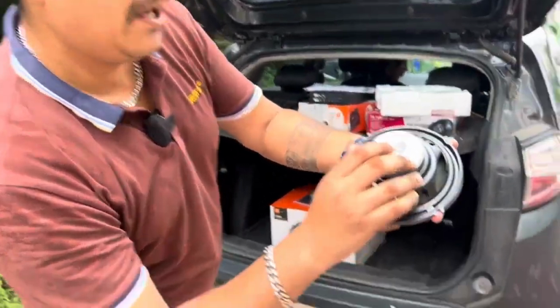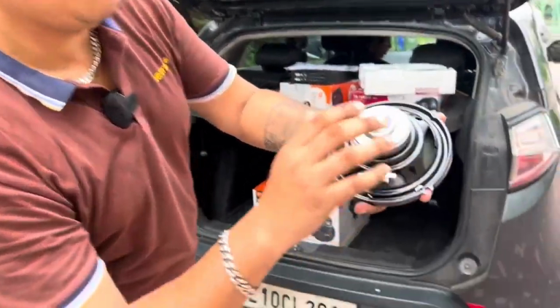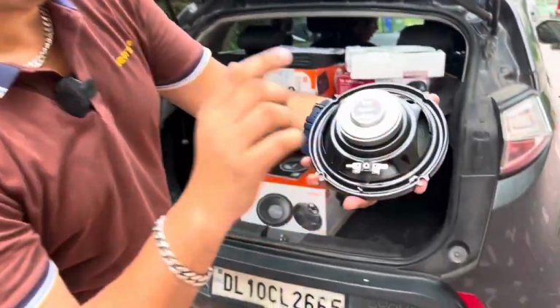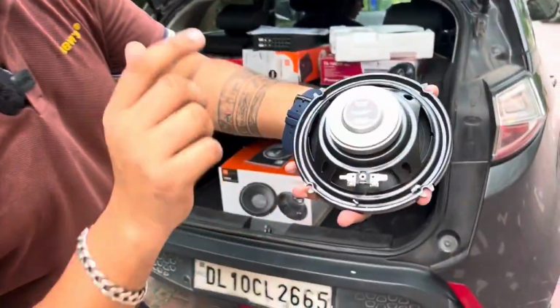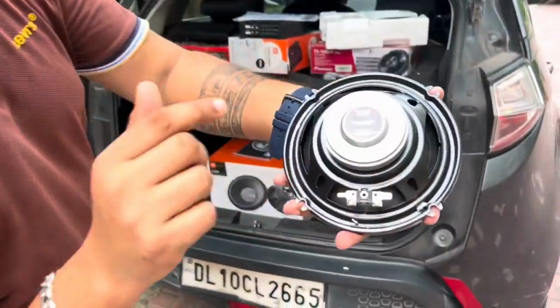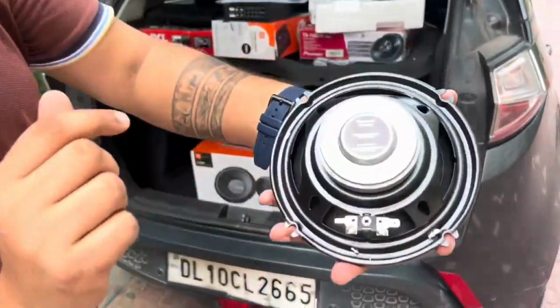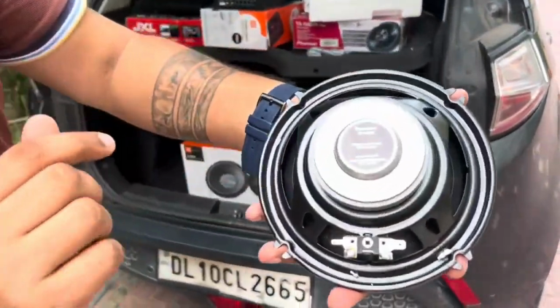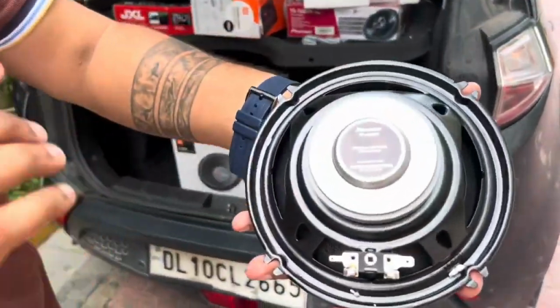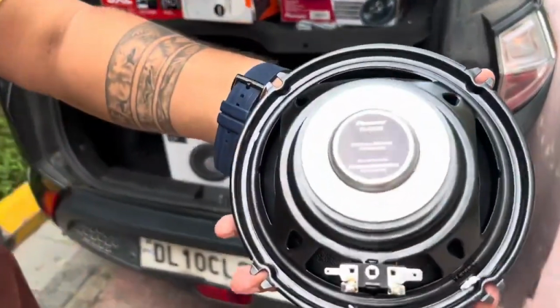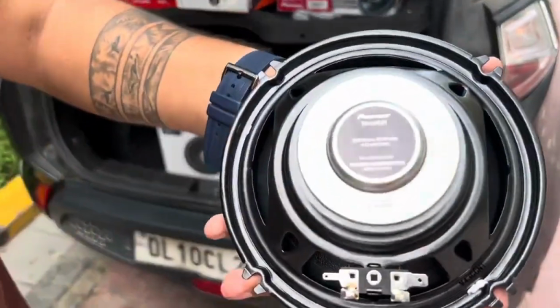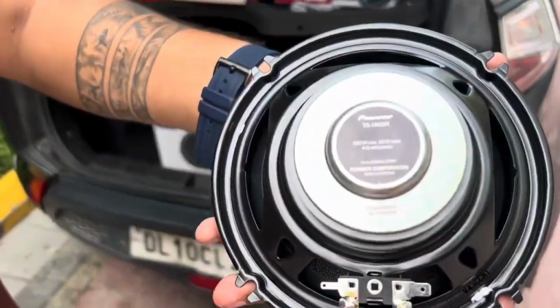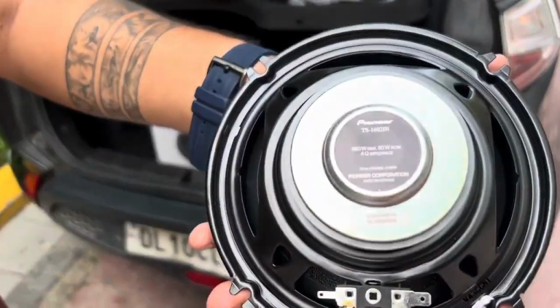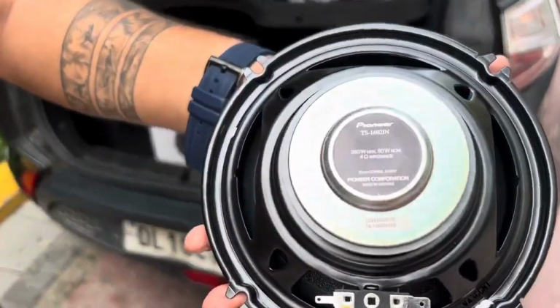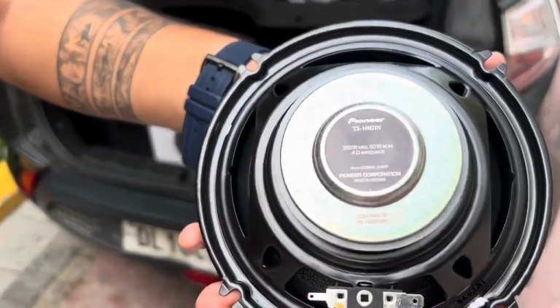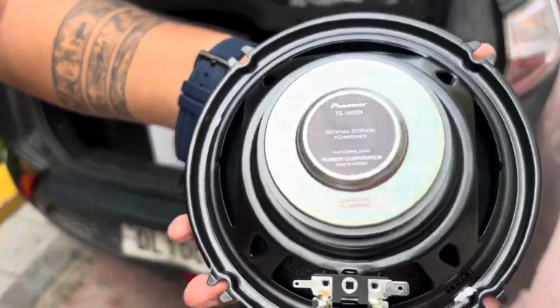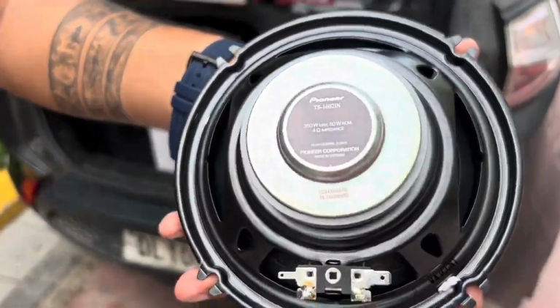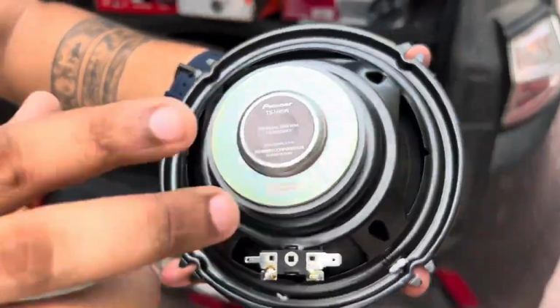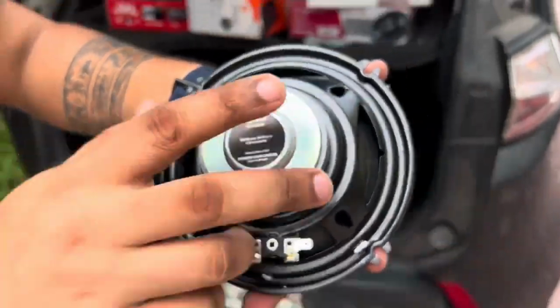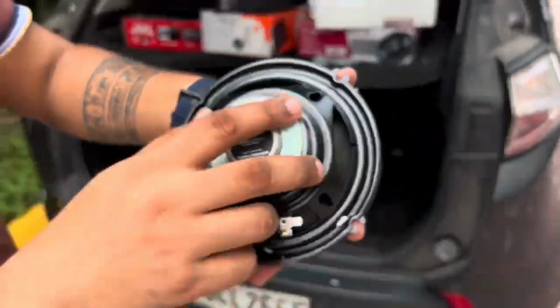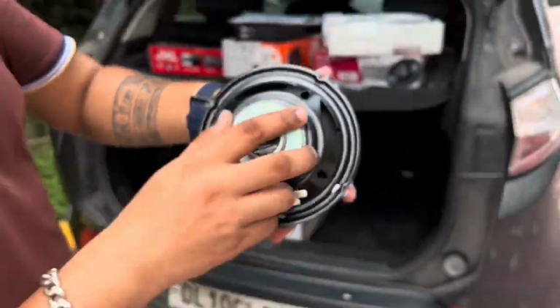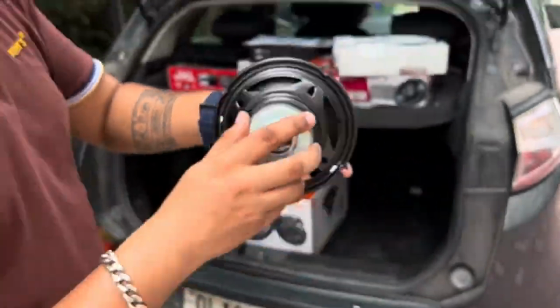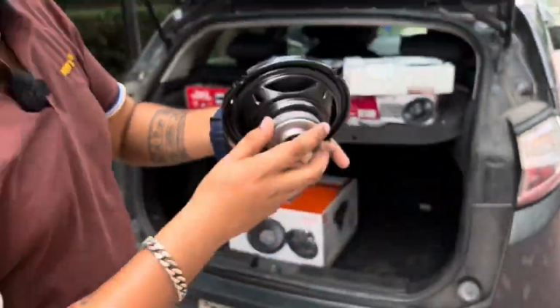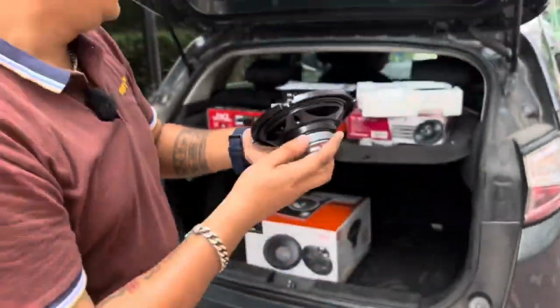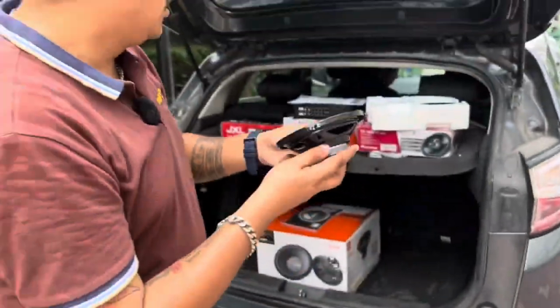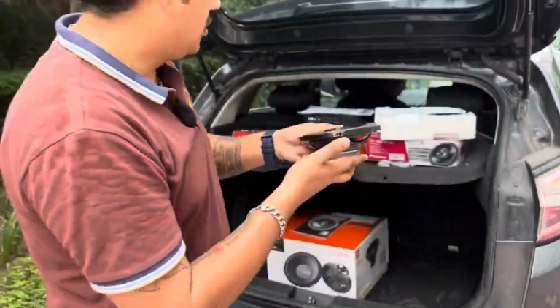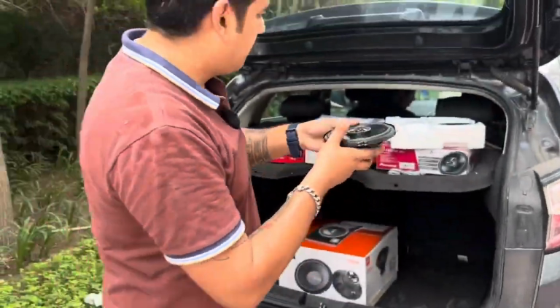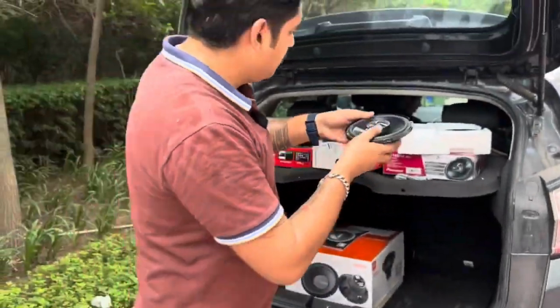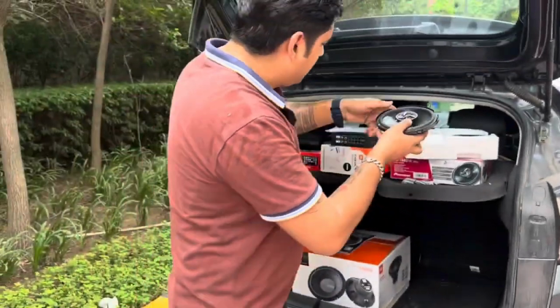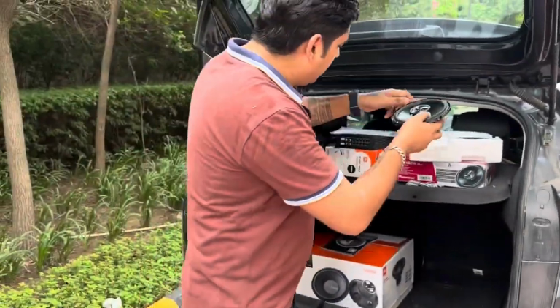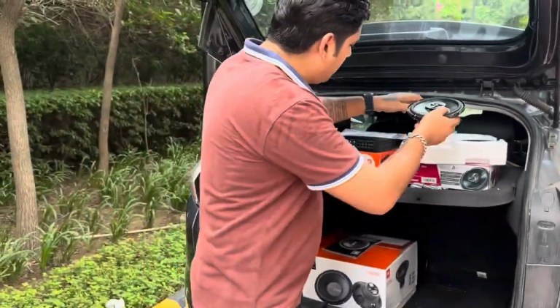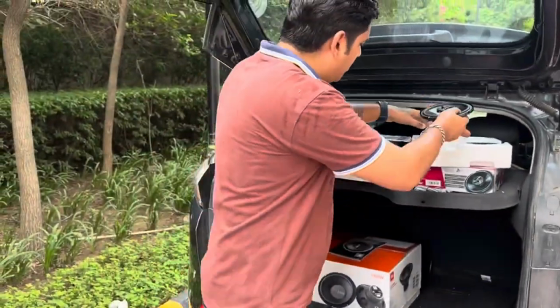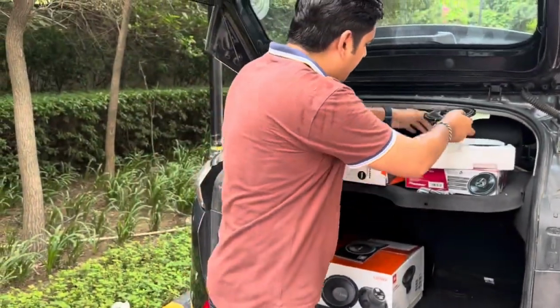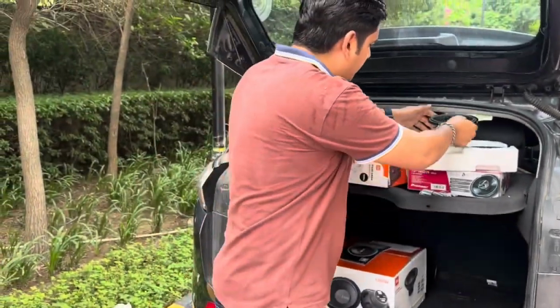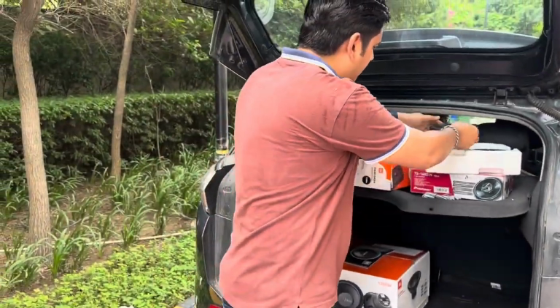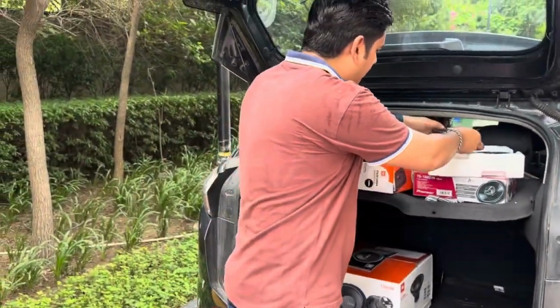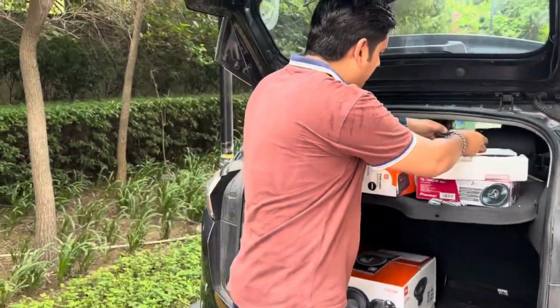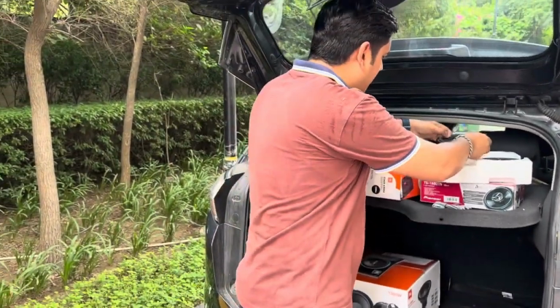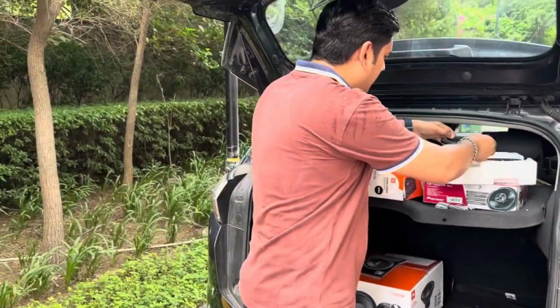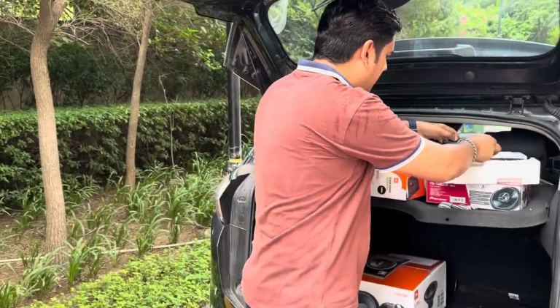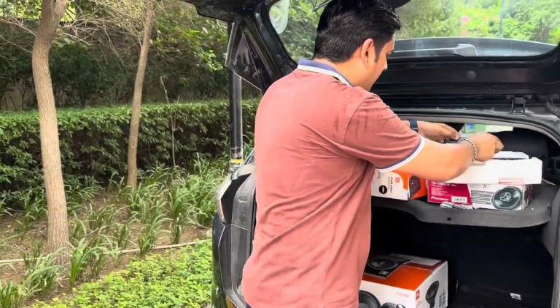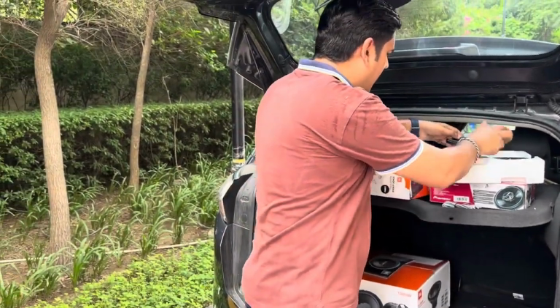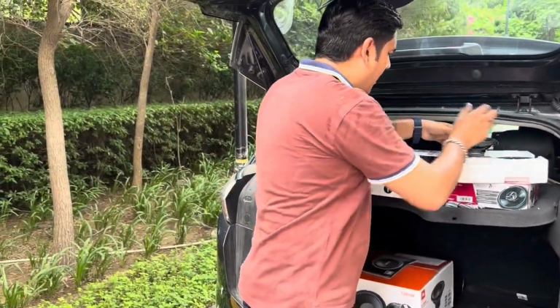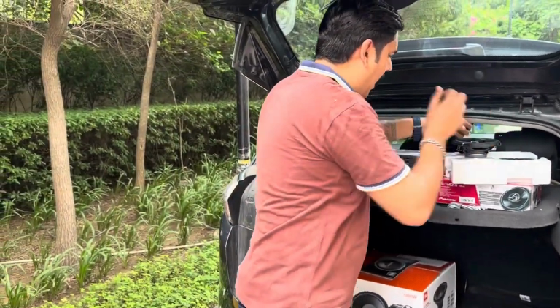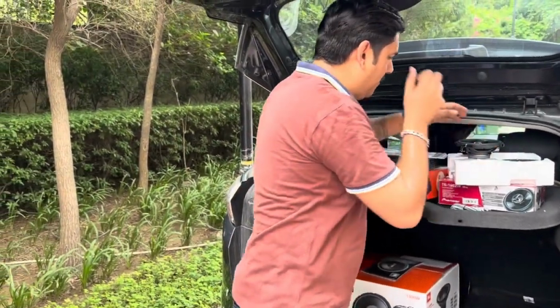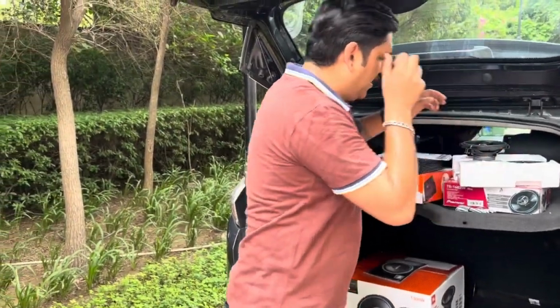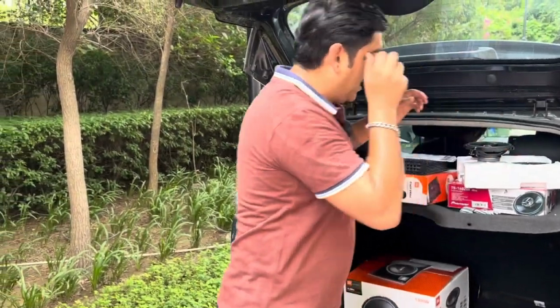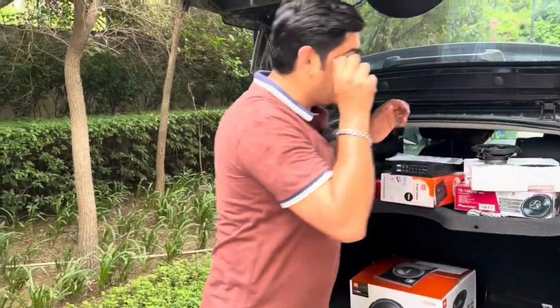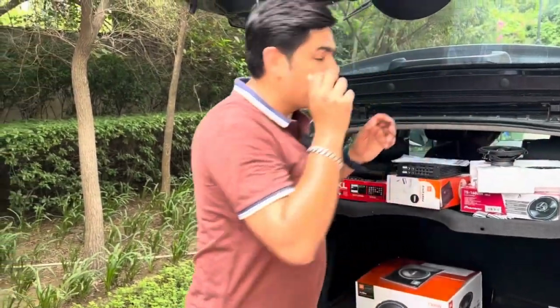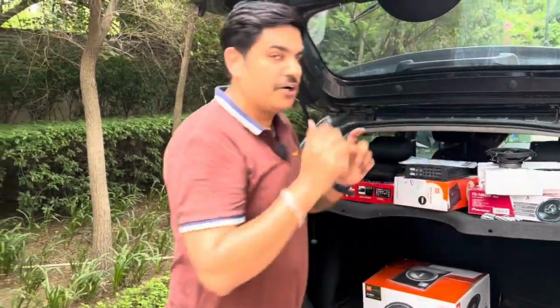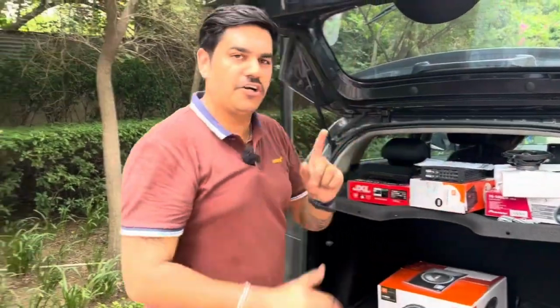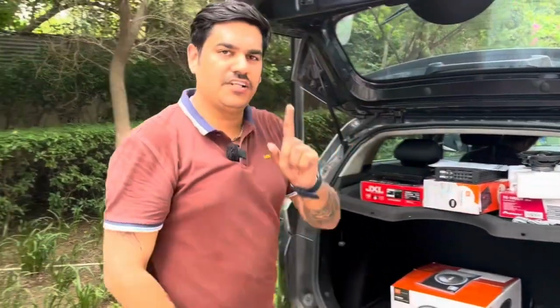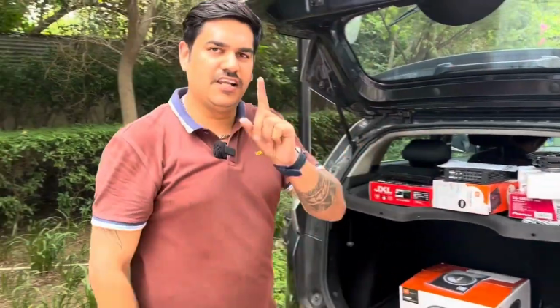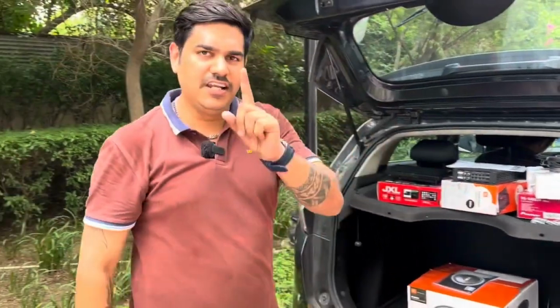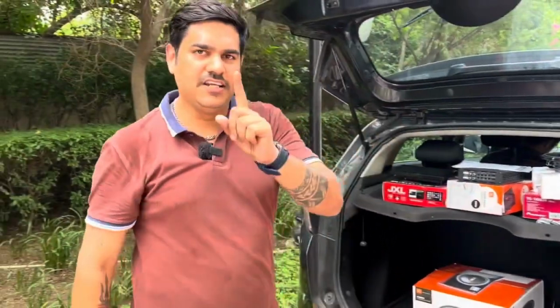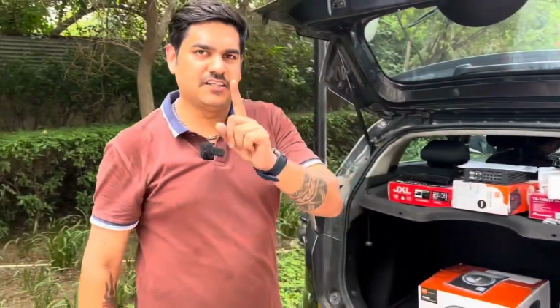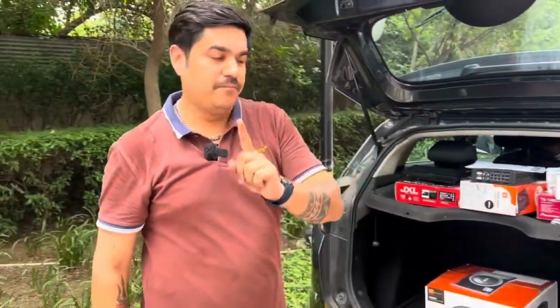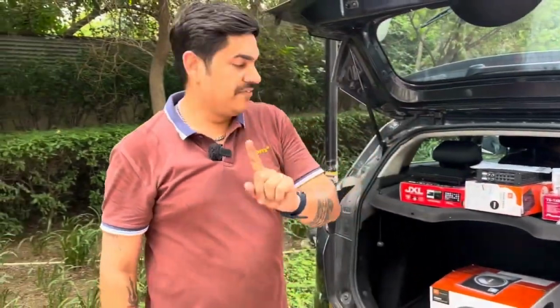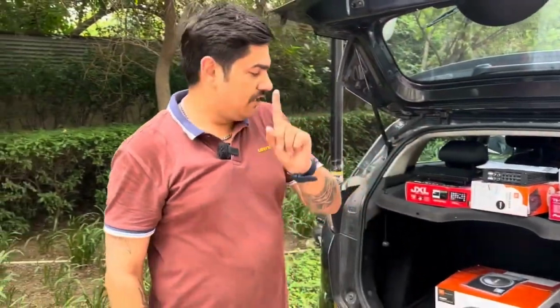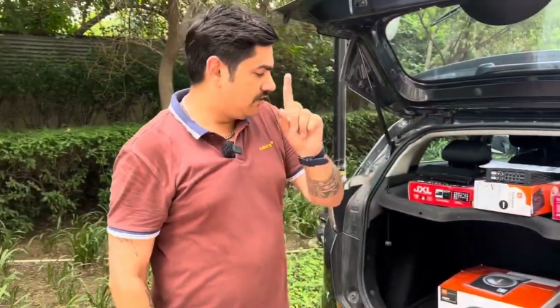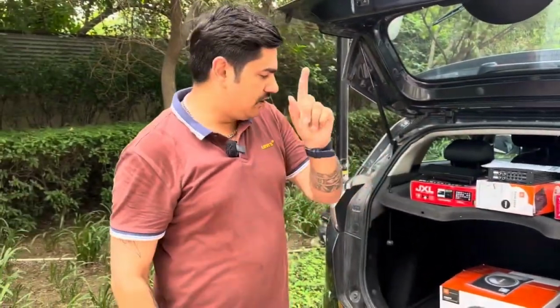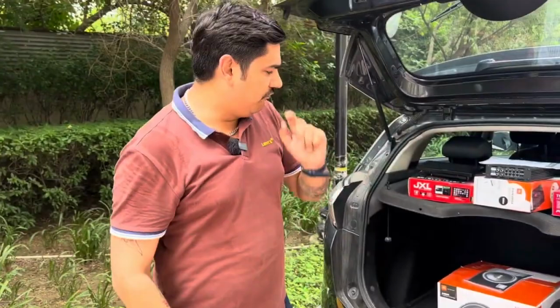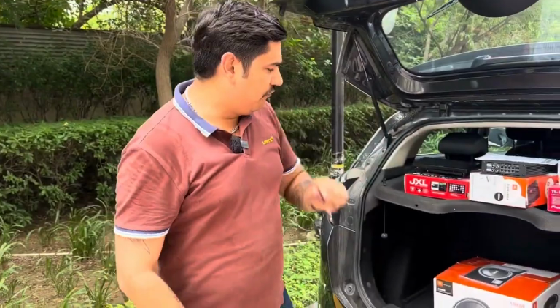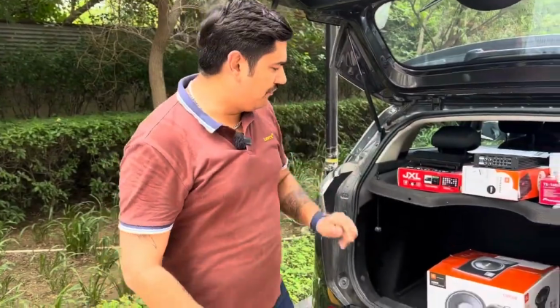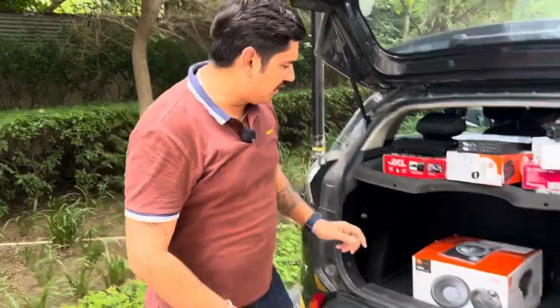I am showing you that if you order products from Flipkart, you can see genuine products. Now last but not the least — the subwoofer.